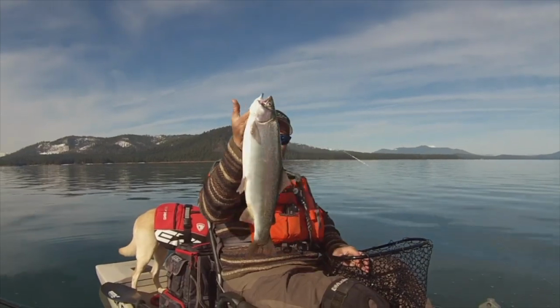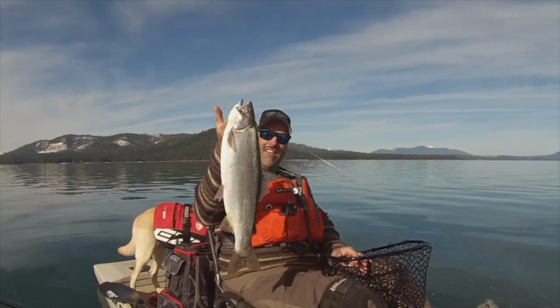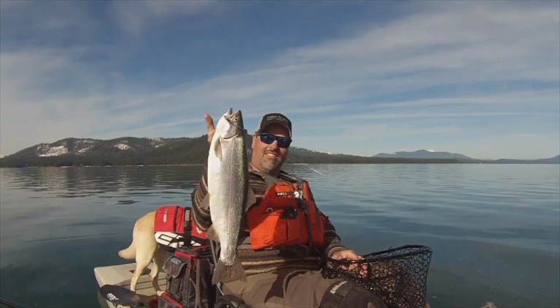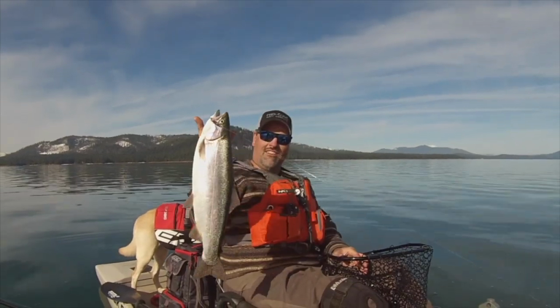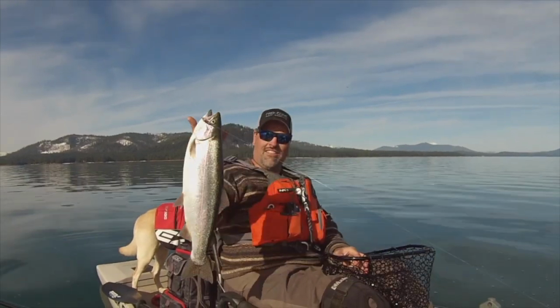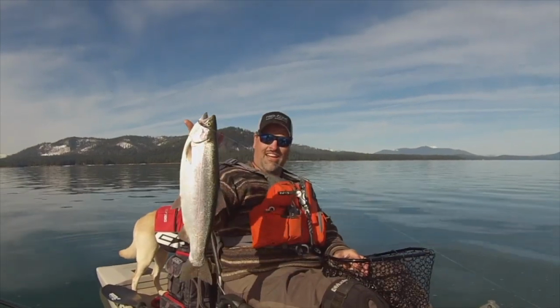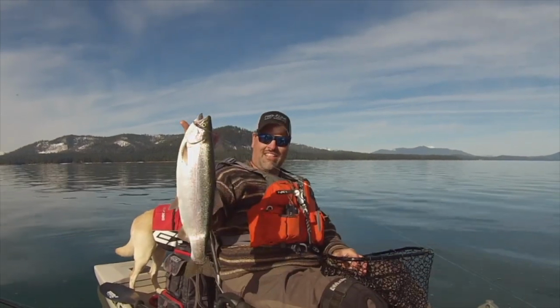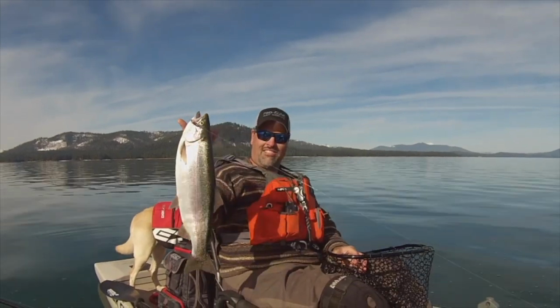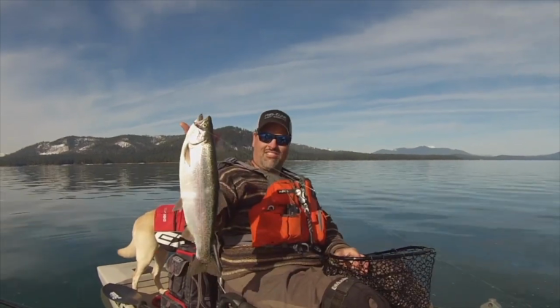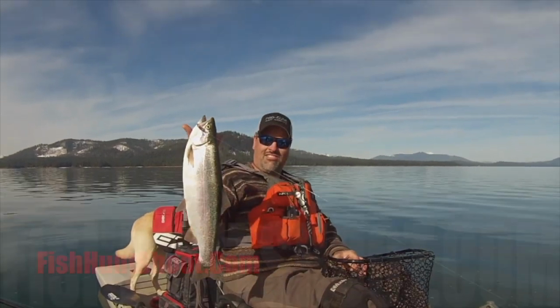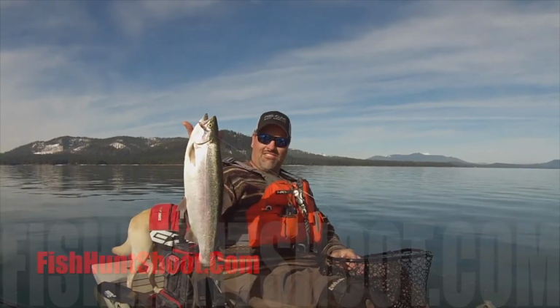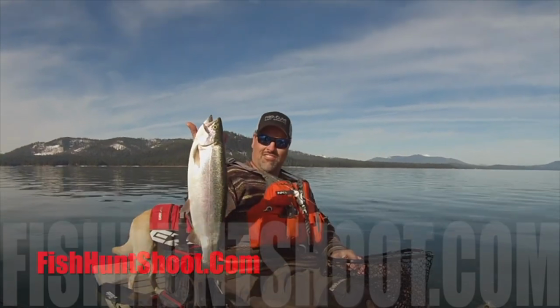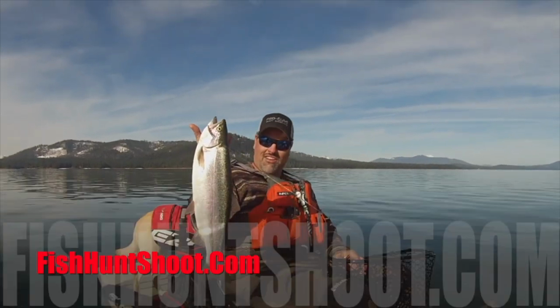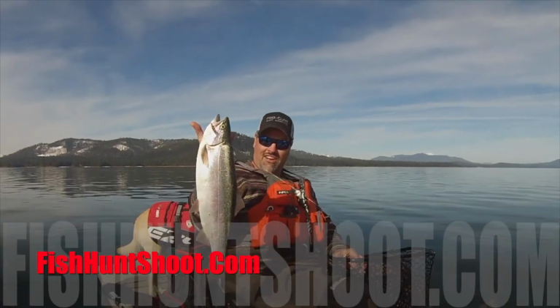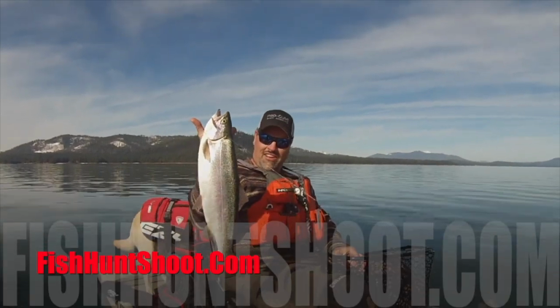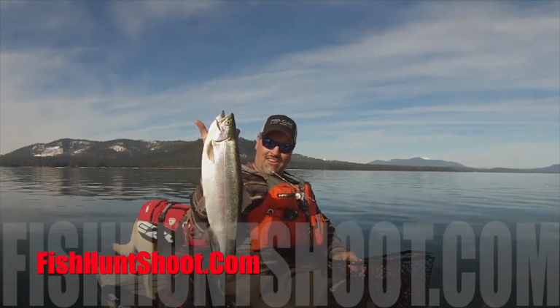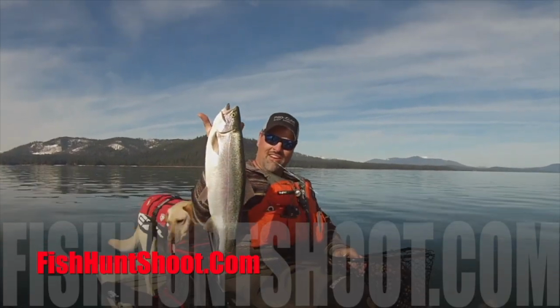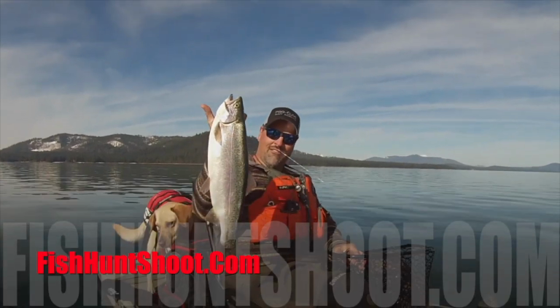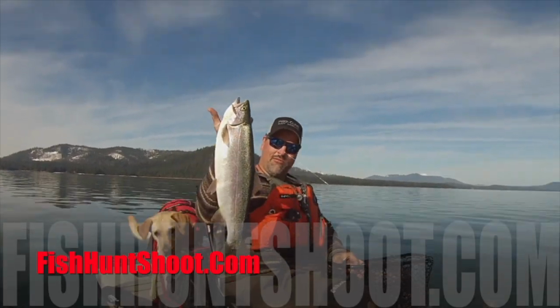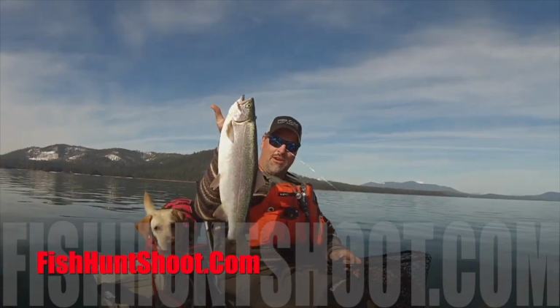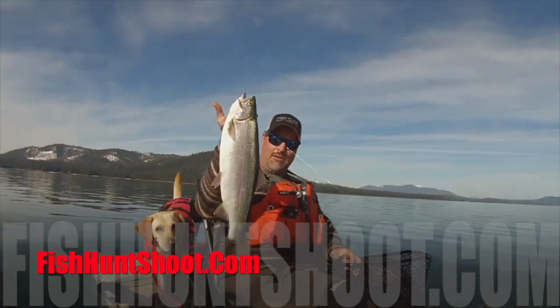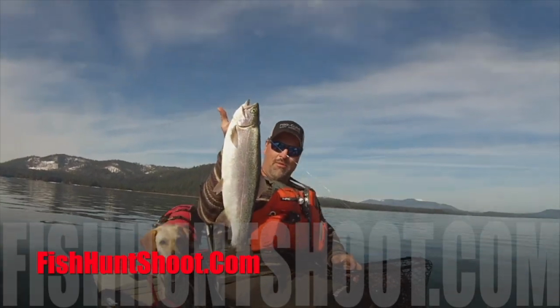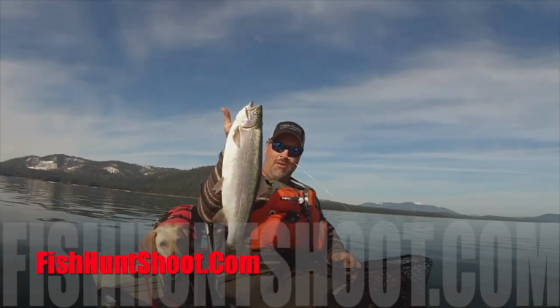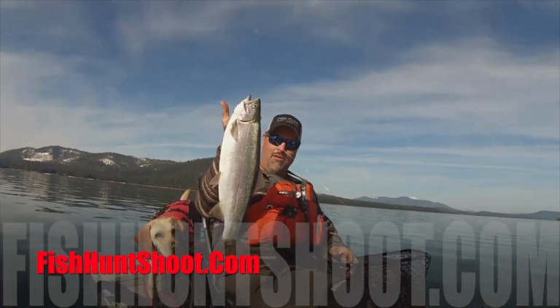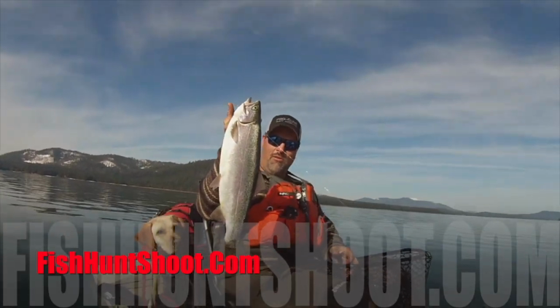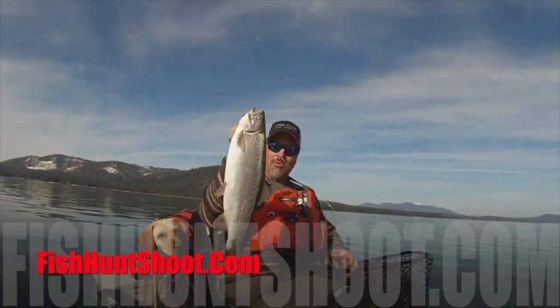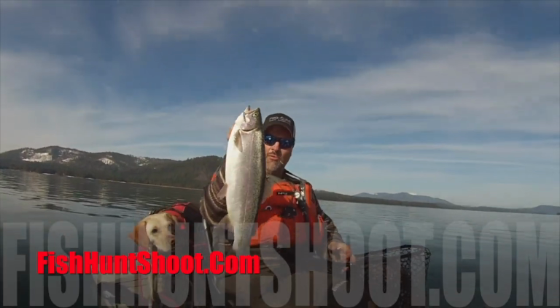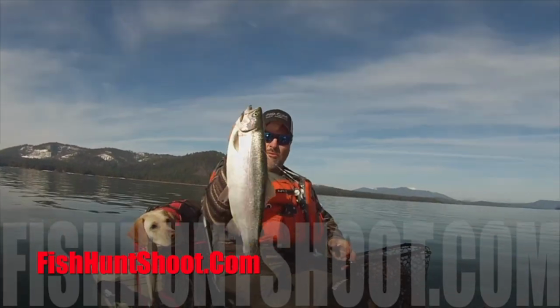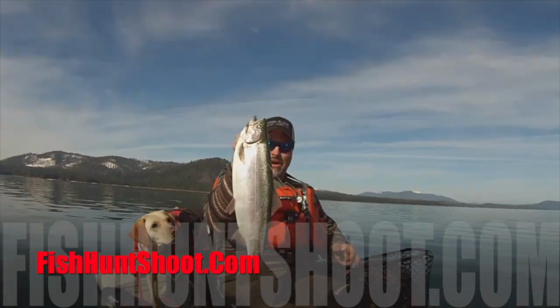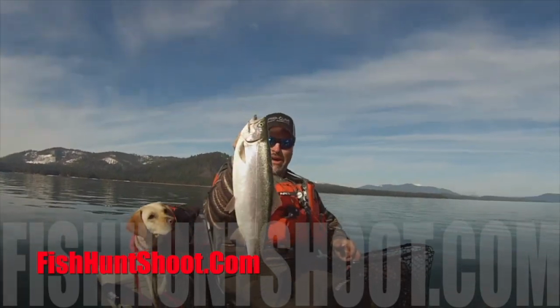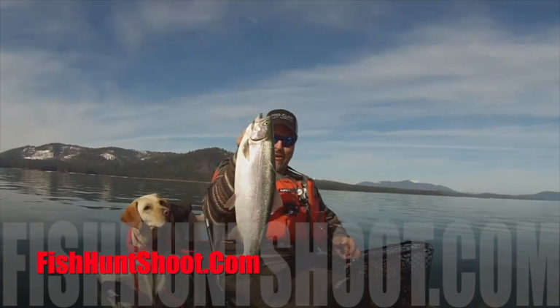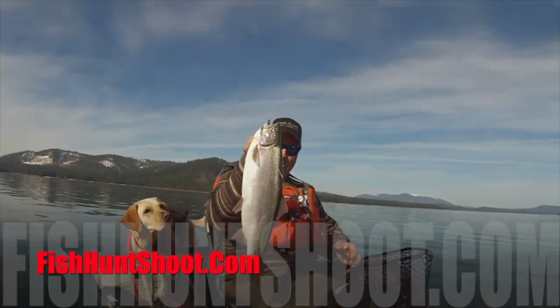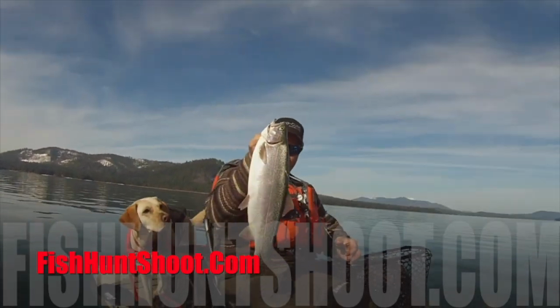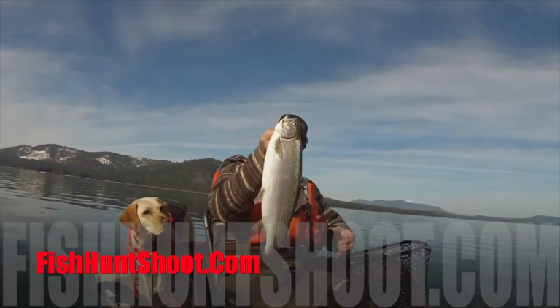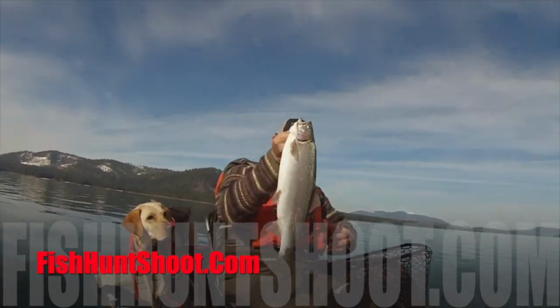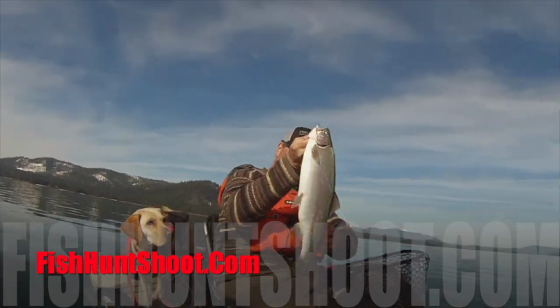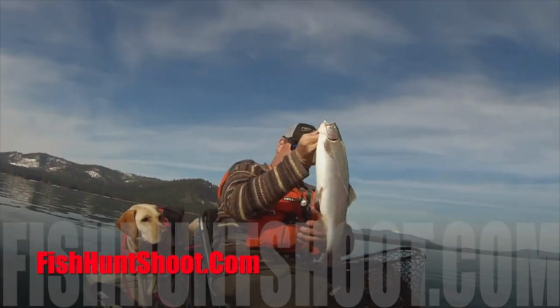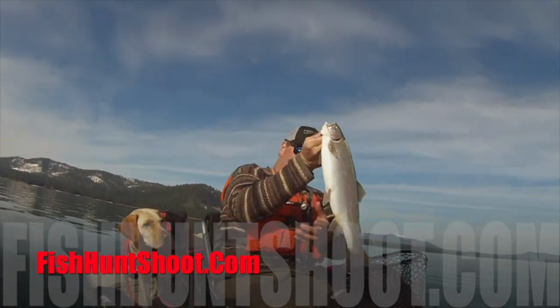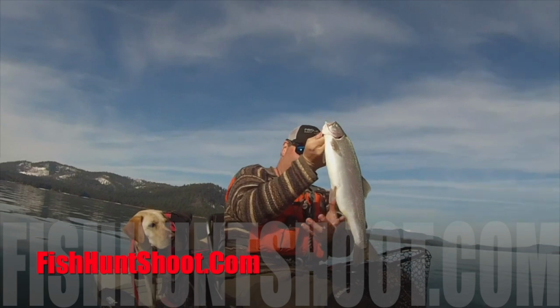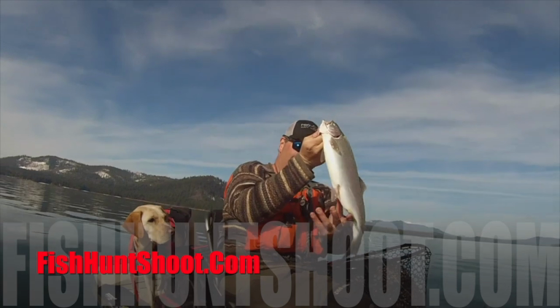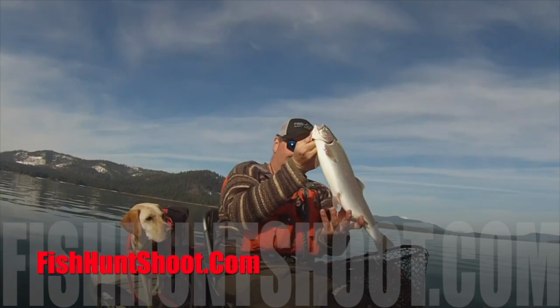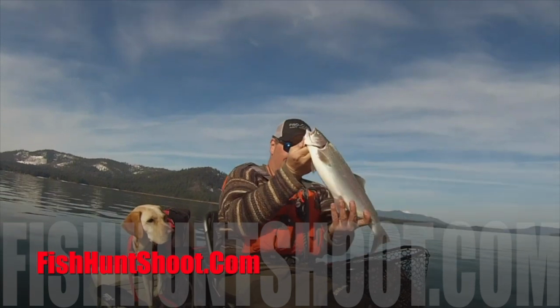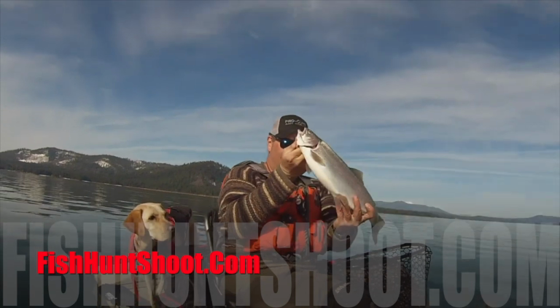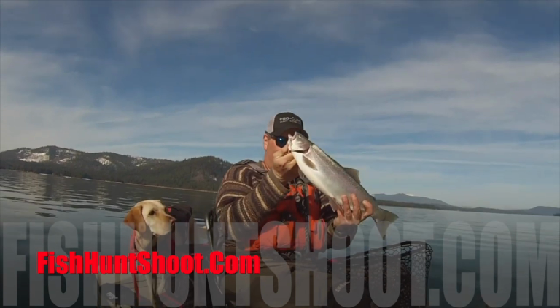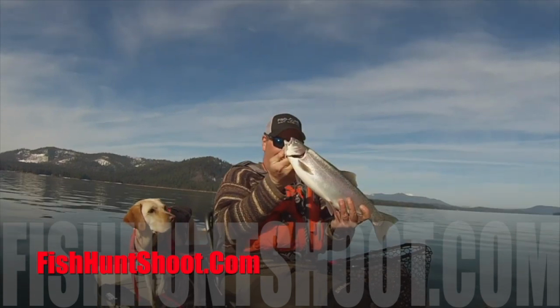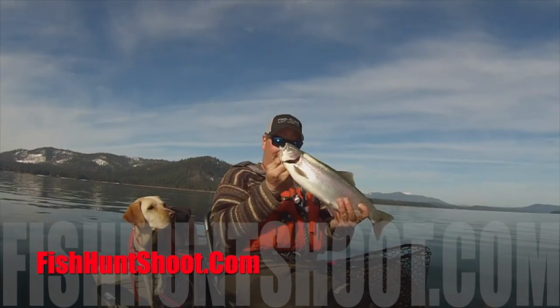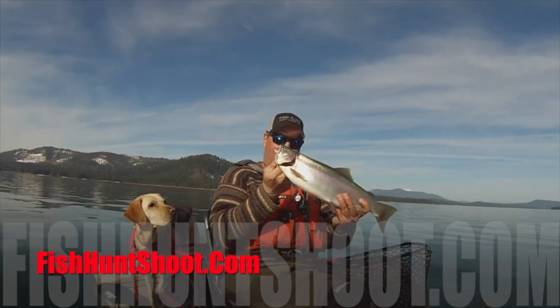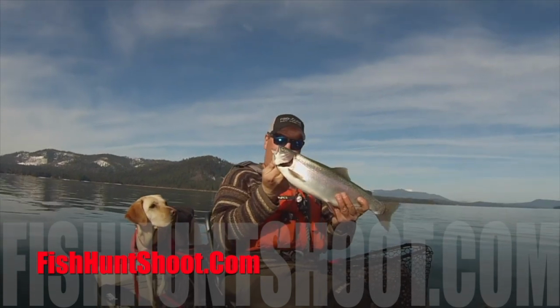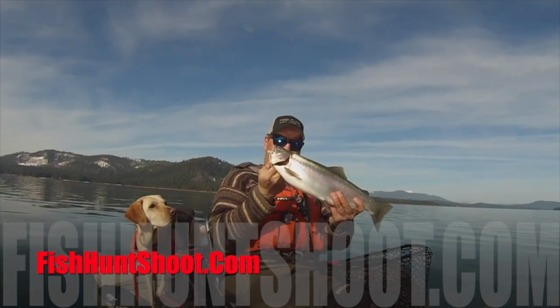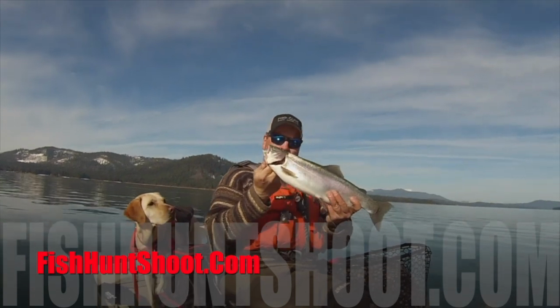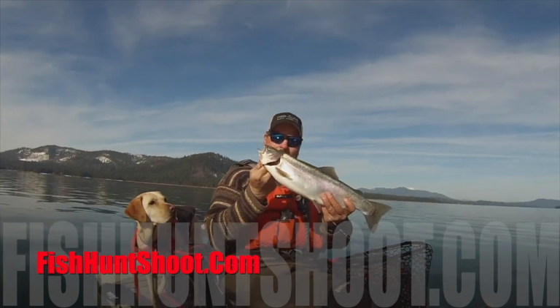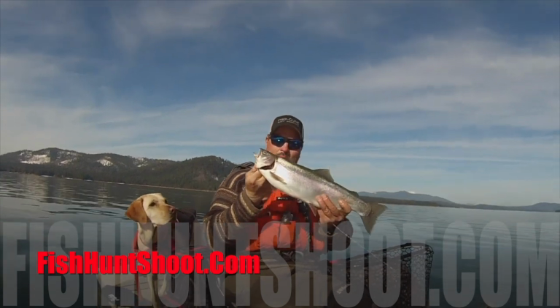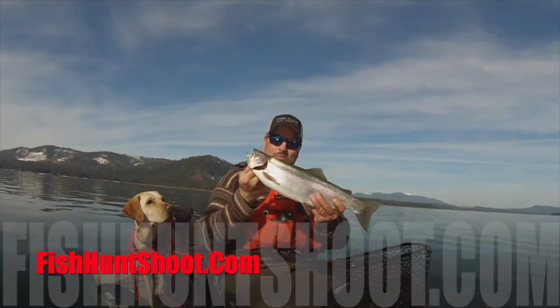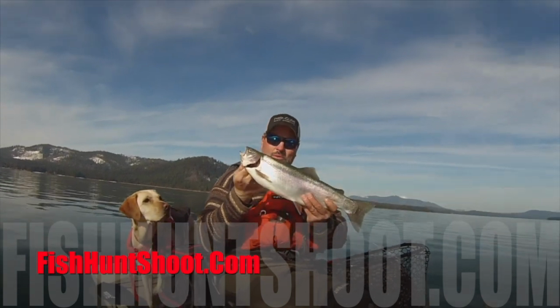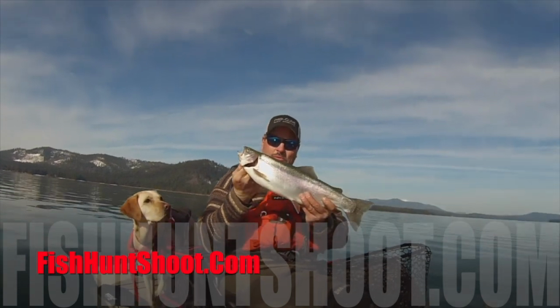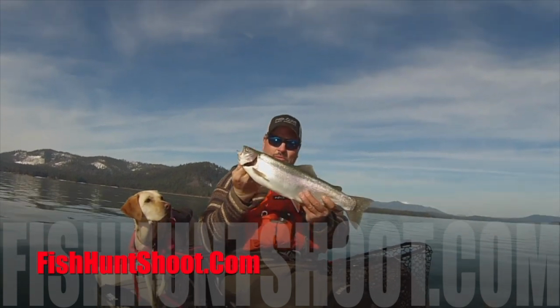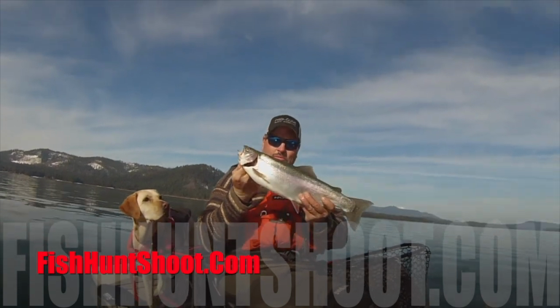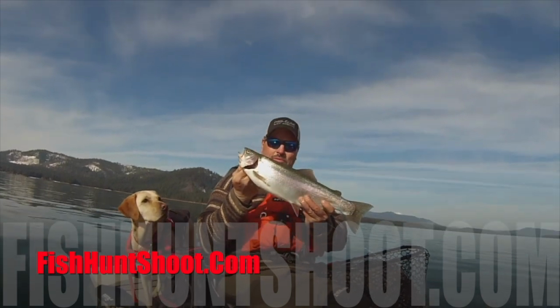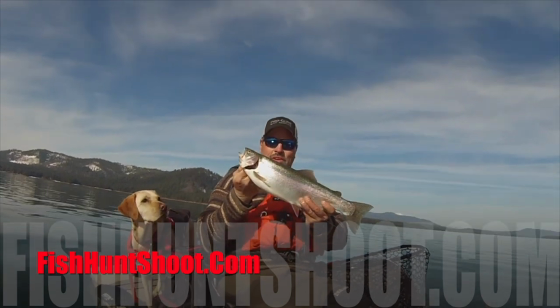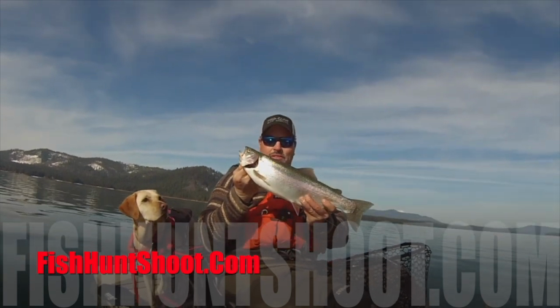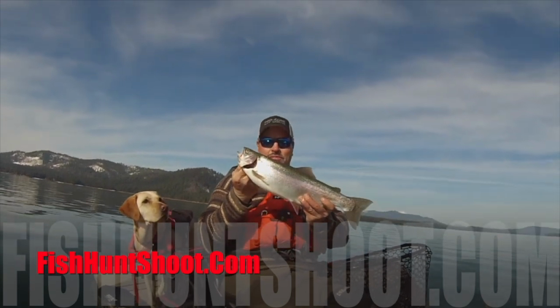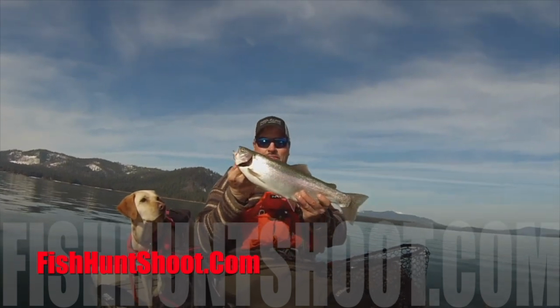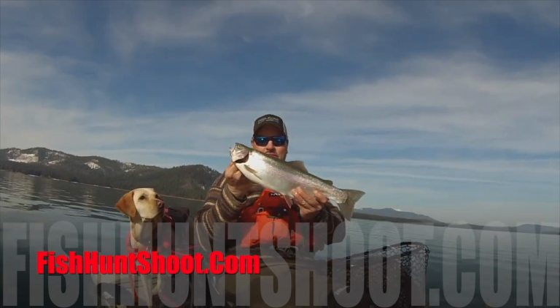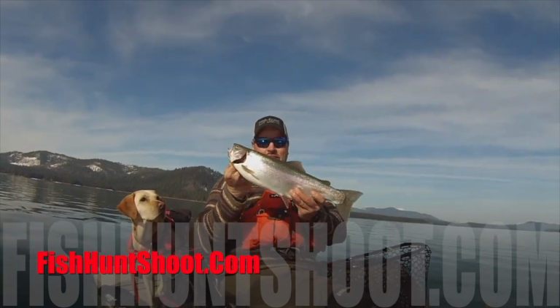This video is brought to you by fishhuntshoot.com. For more and bigger trout, go to fishhuntshoot.com.